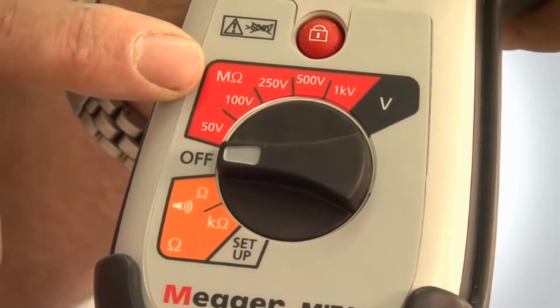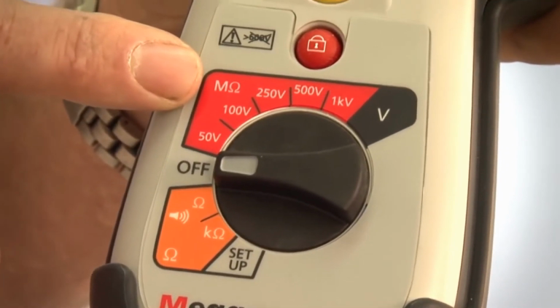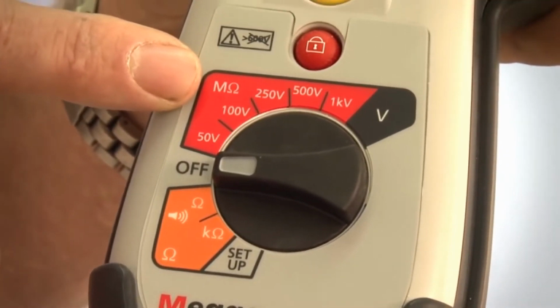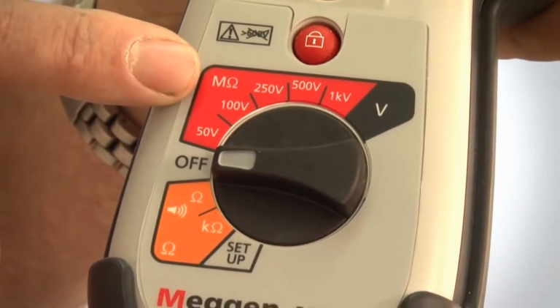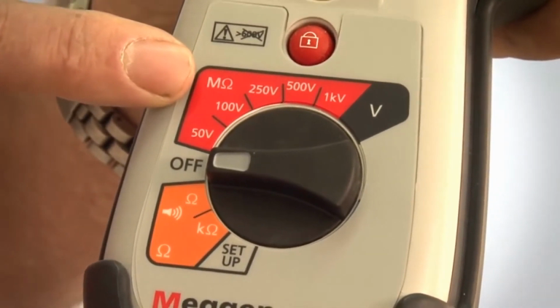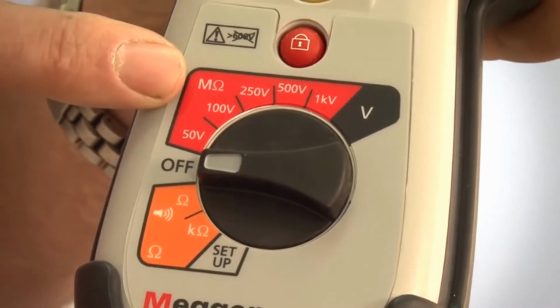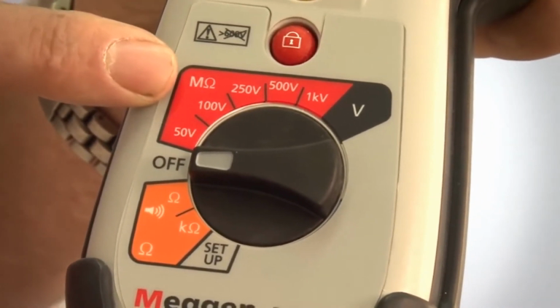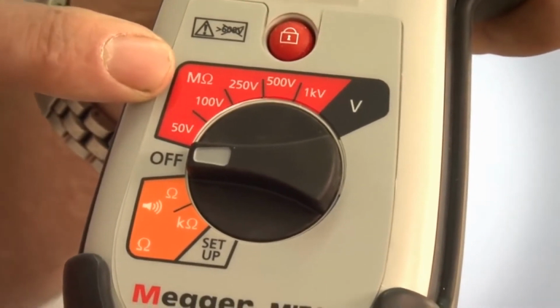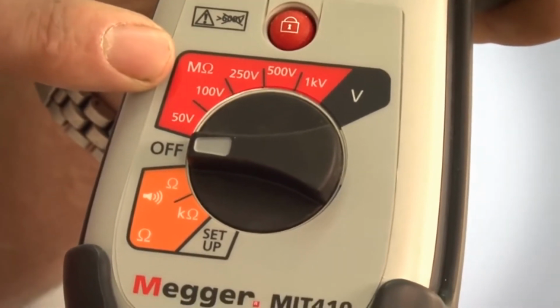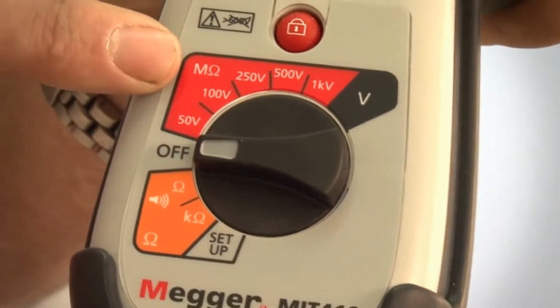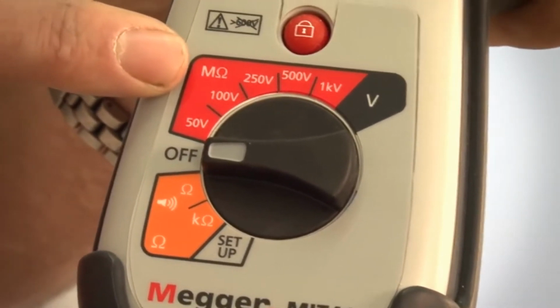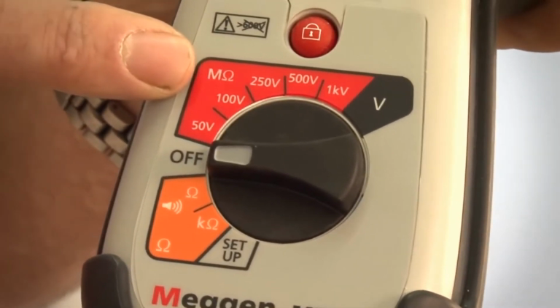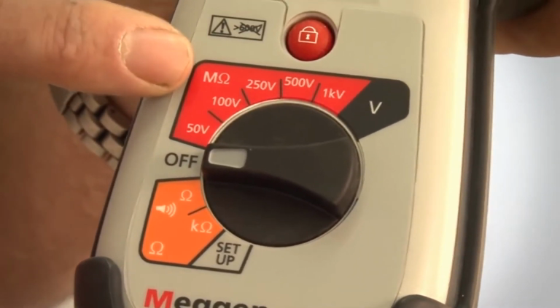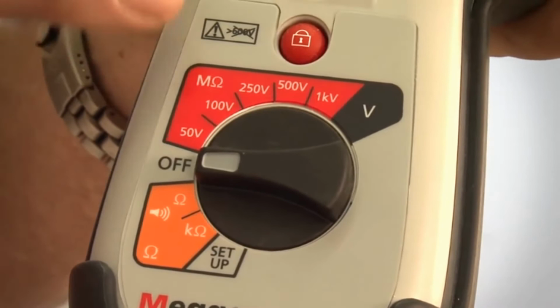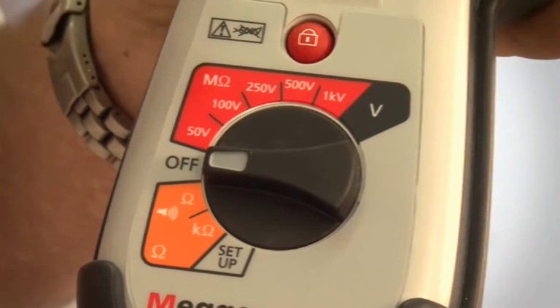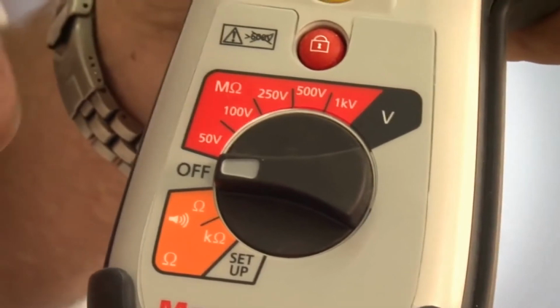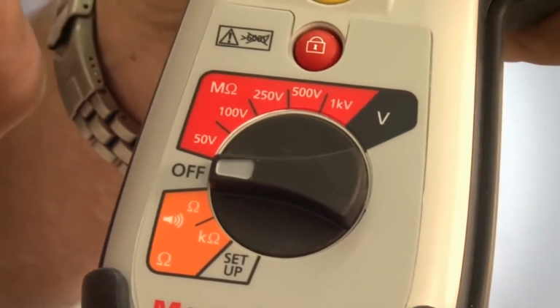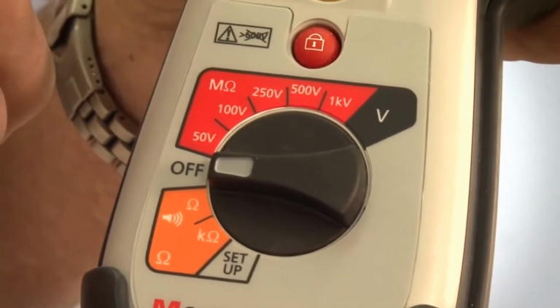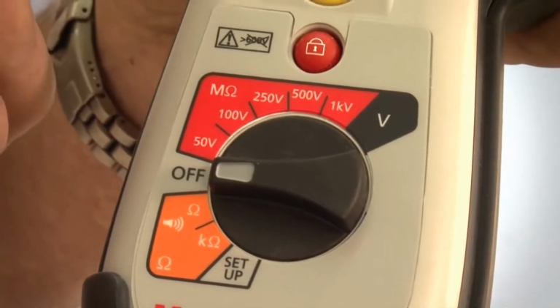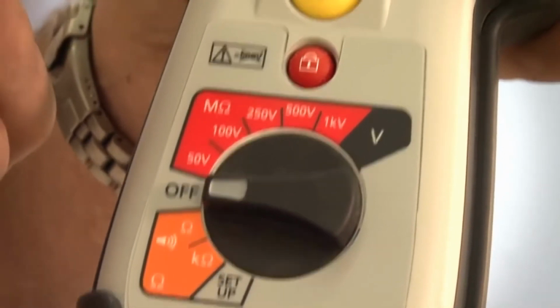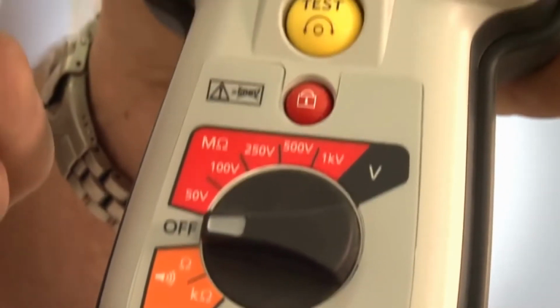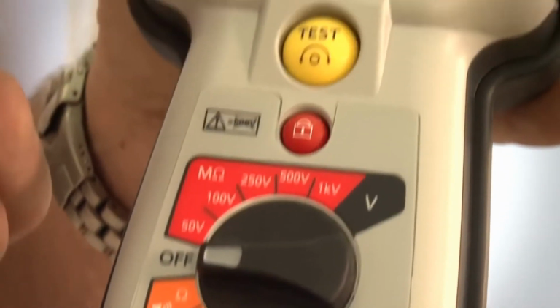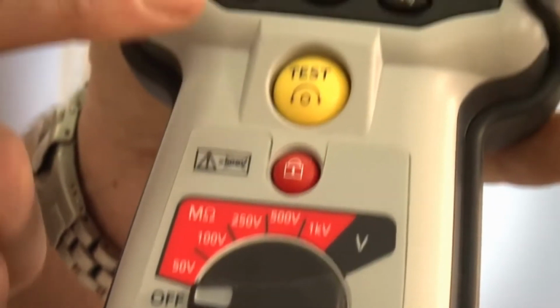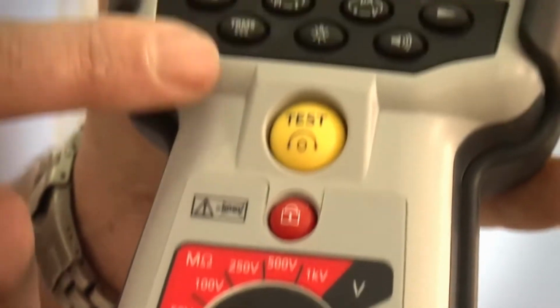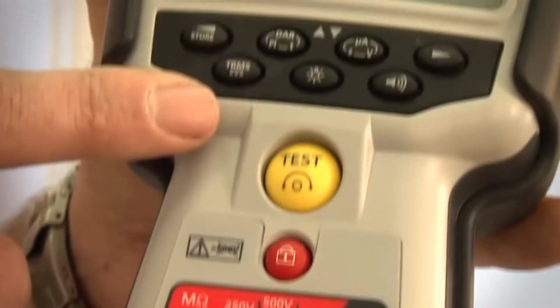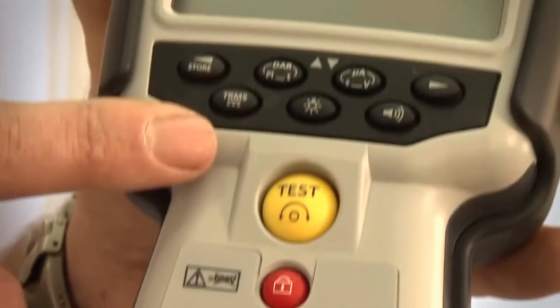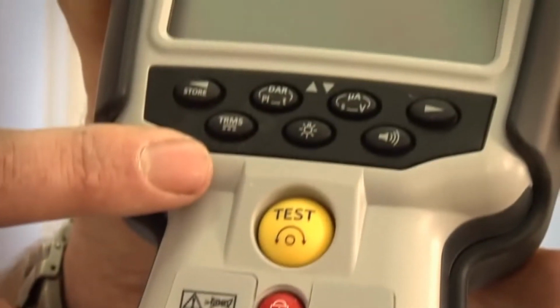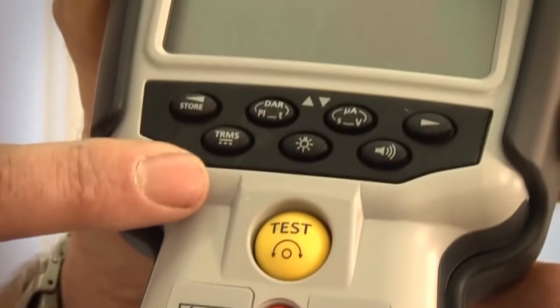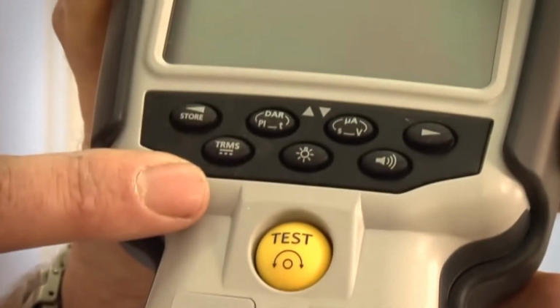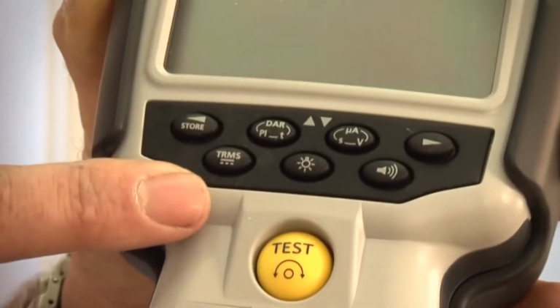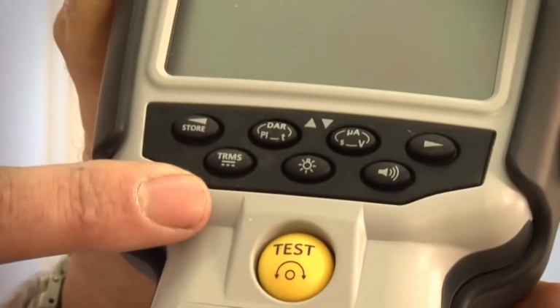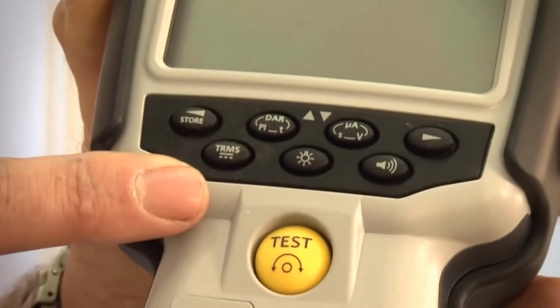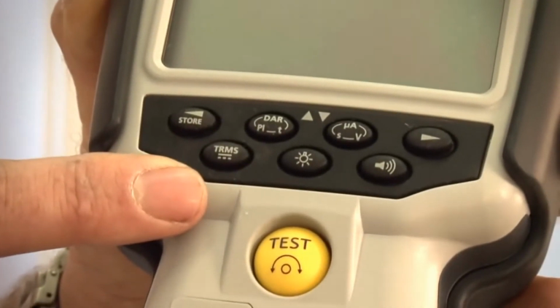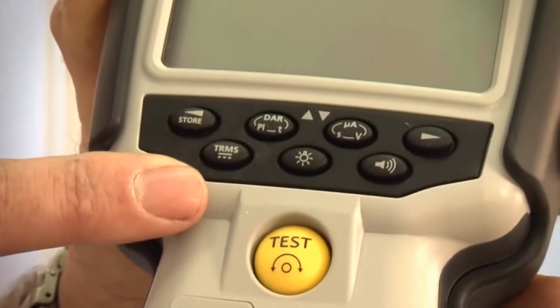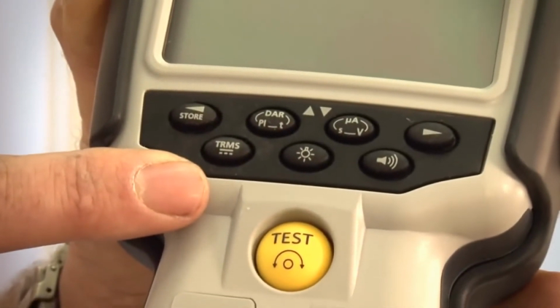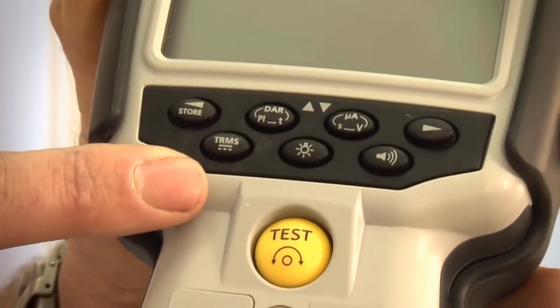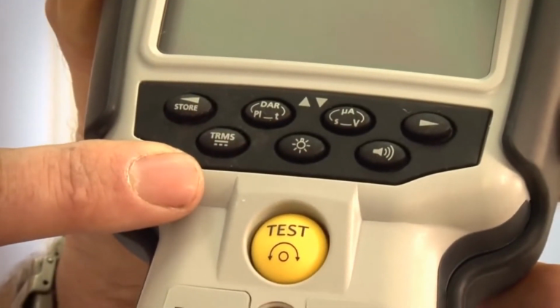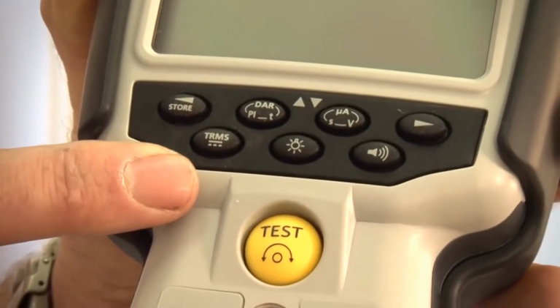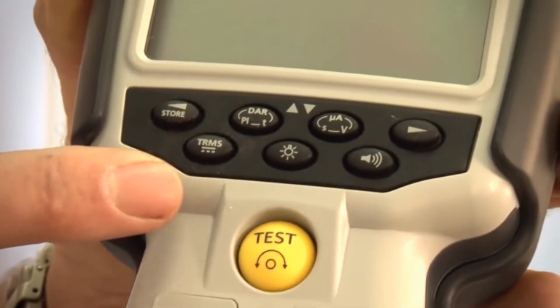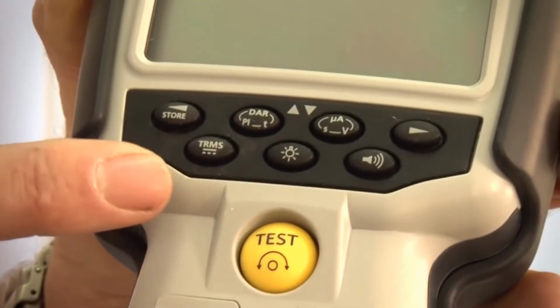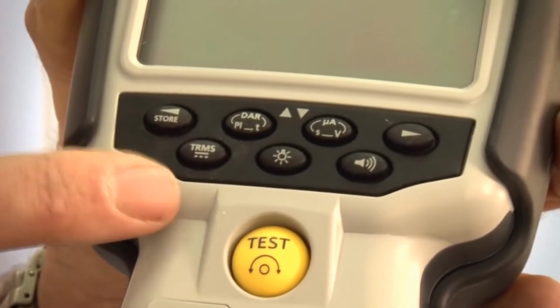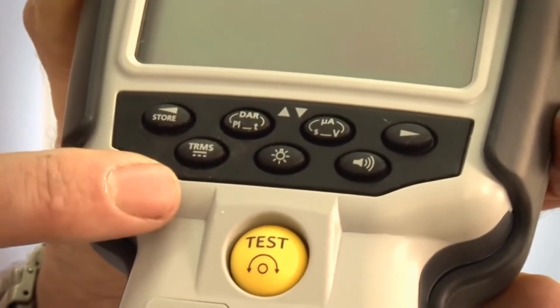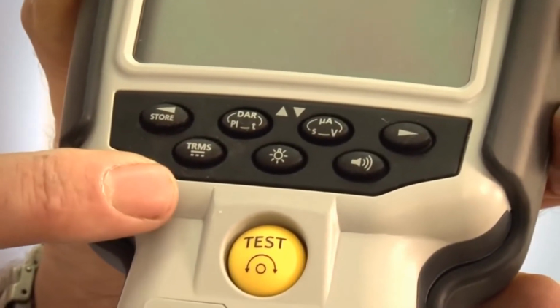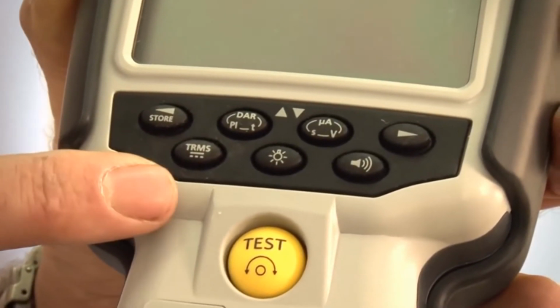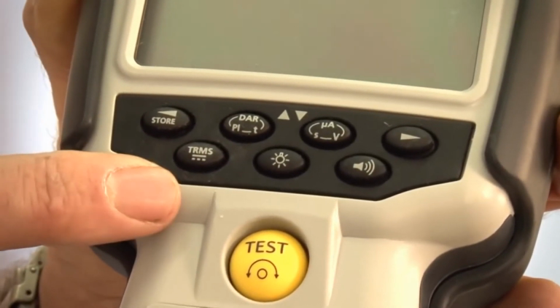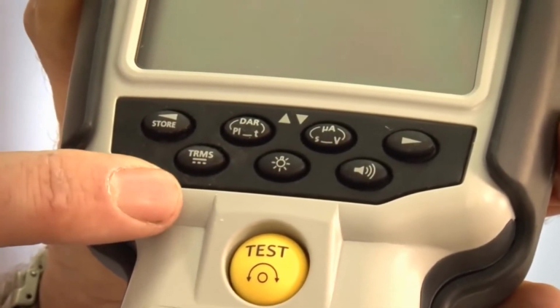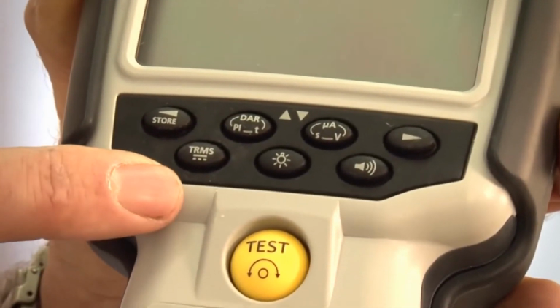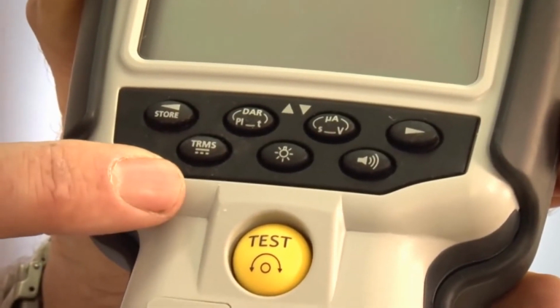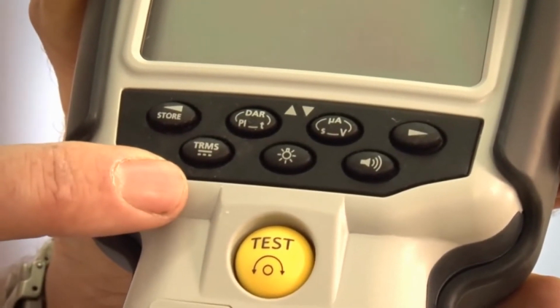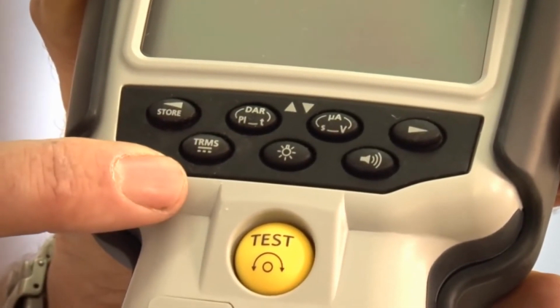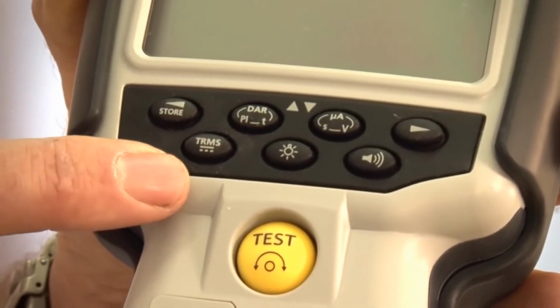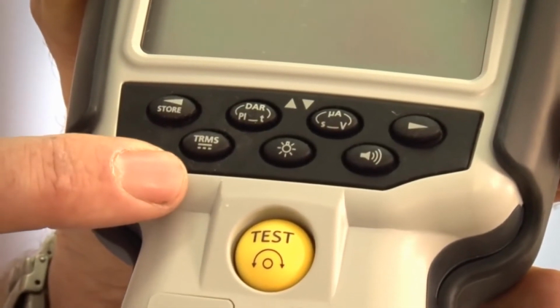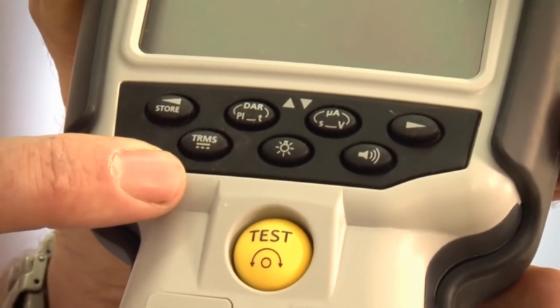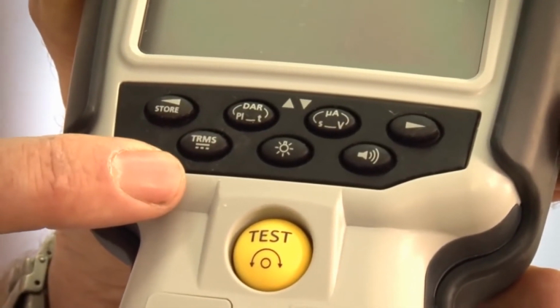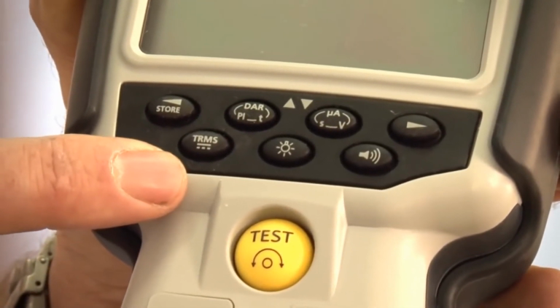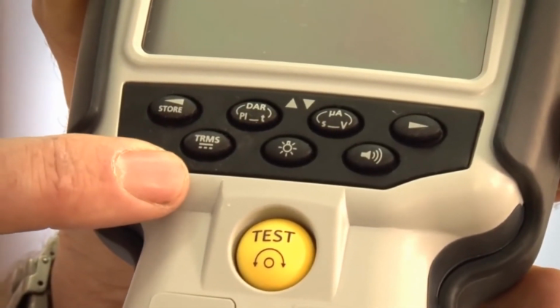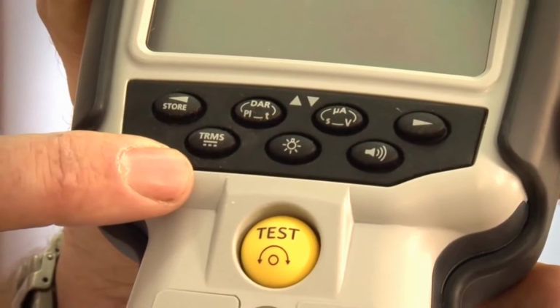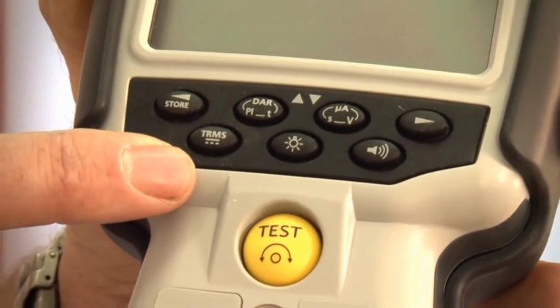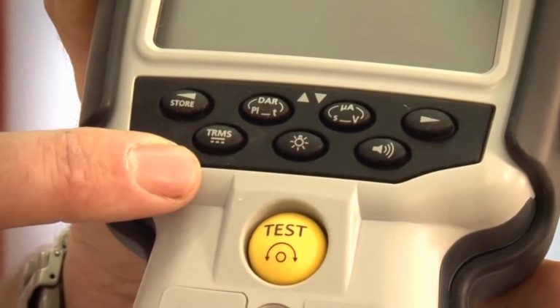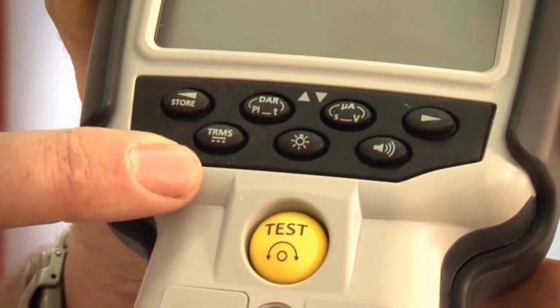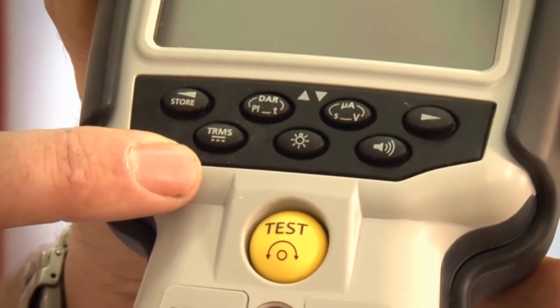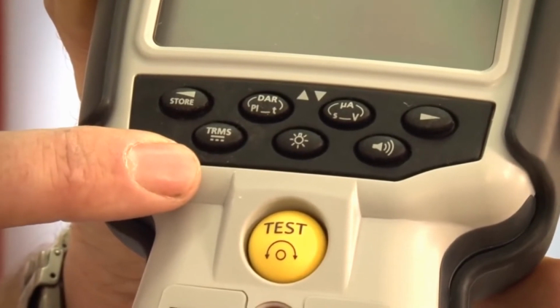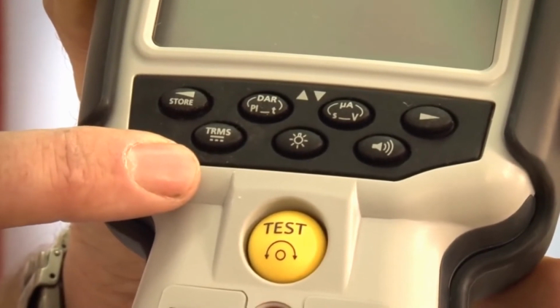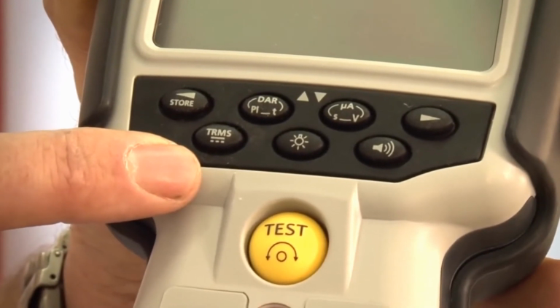With the MIT 410, you can also perform polarization index ratio, dielectric absorption ratio and other time tests.